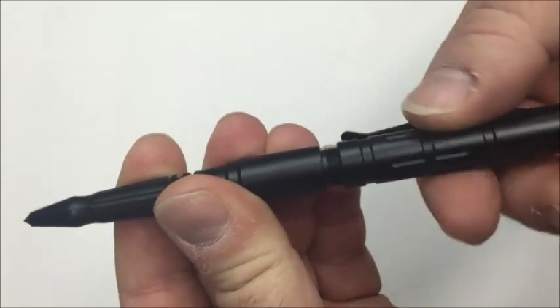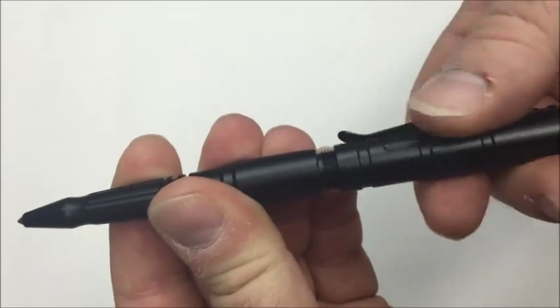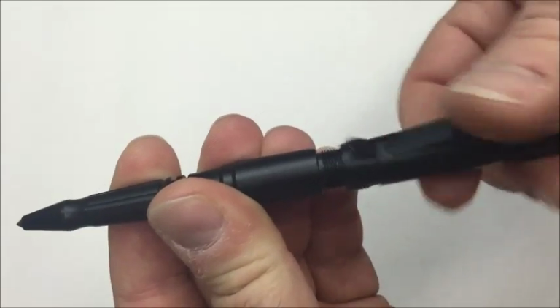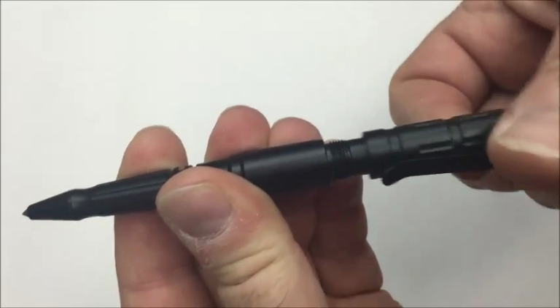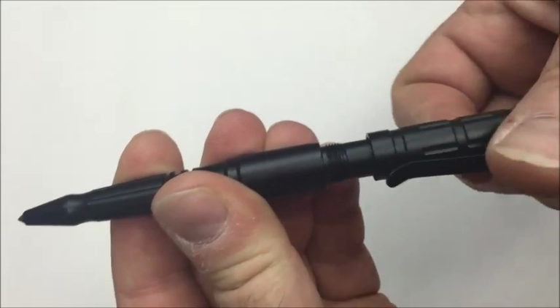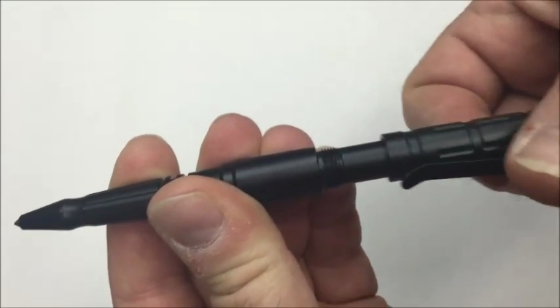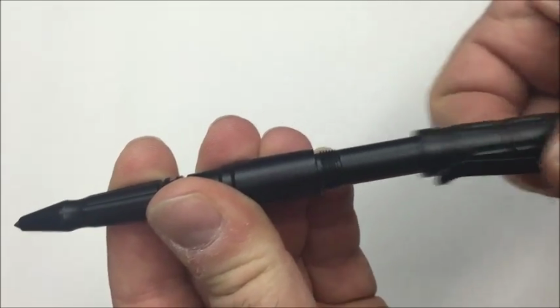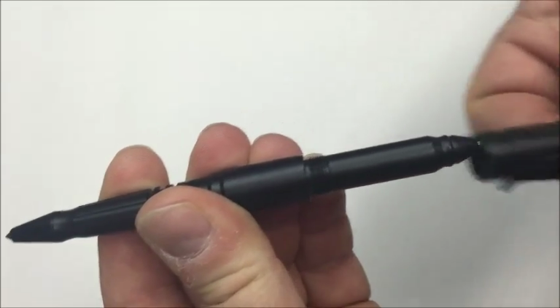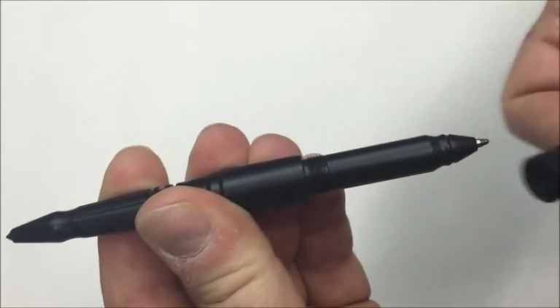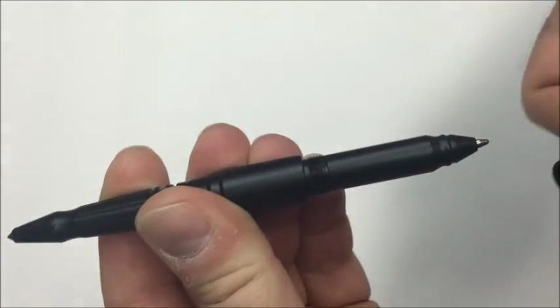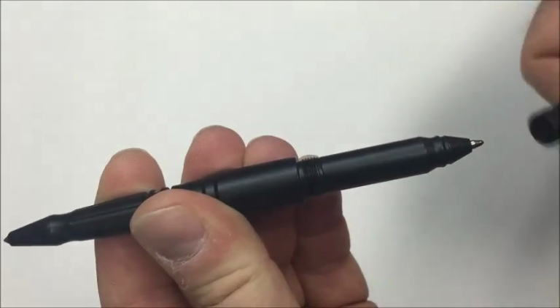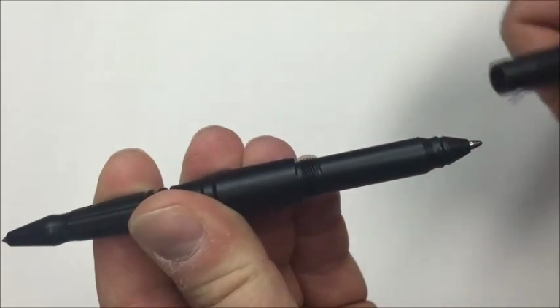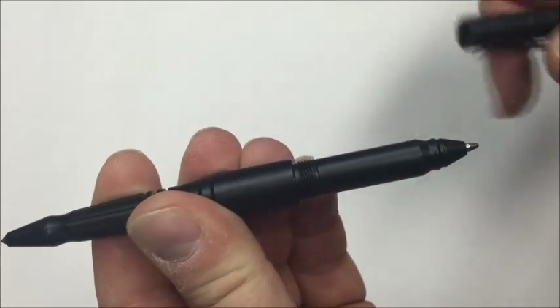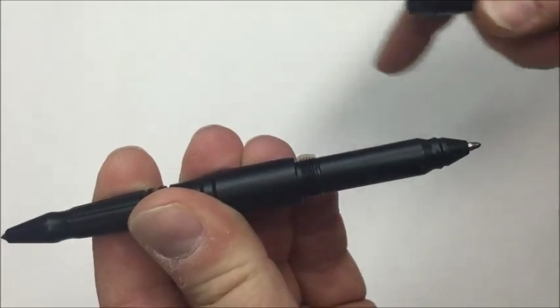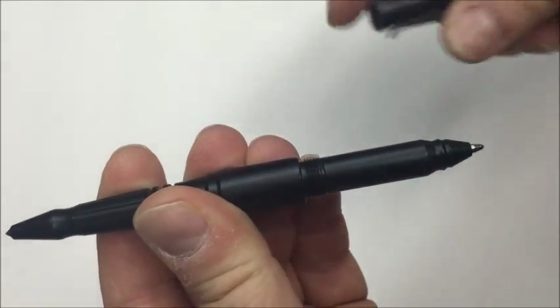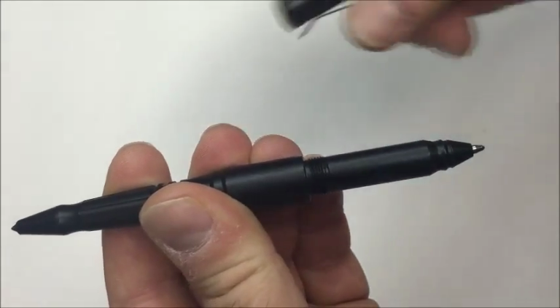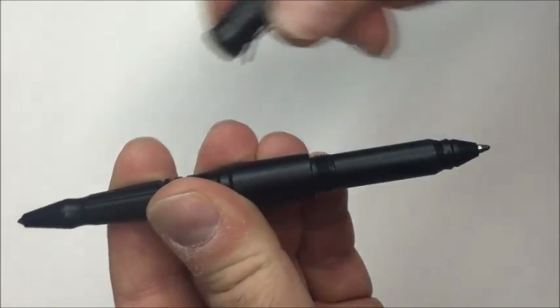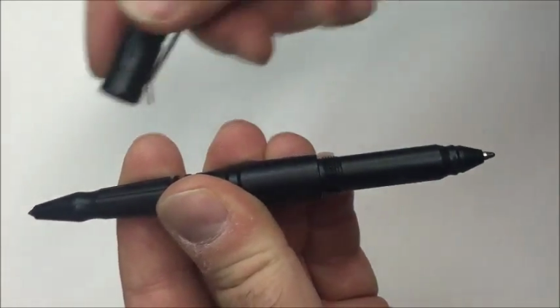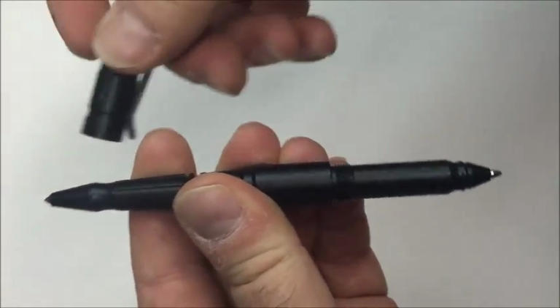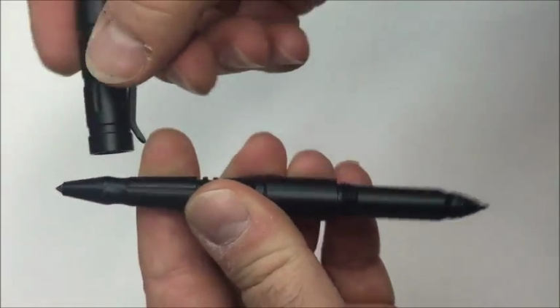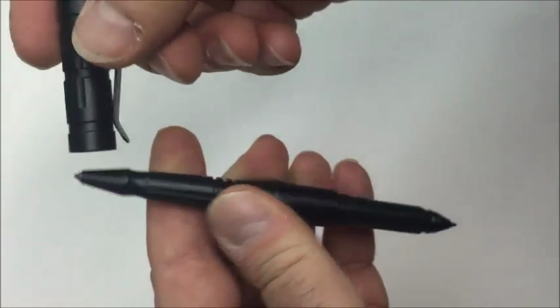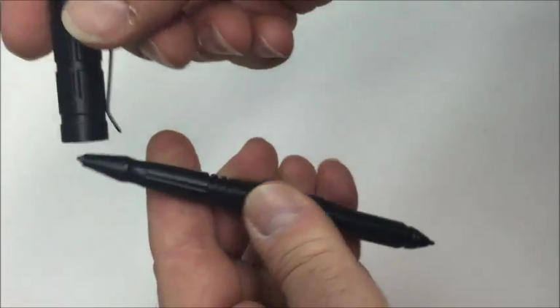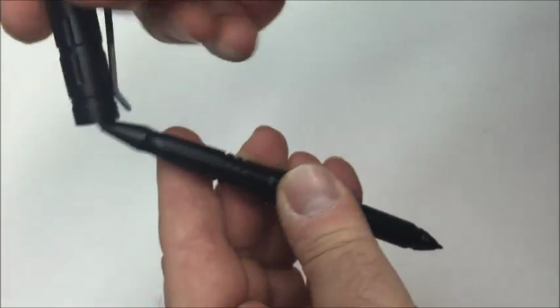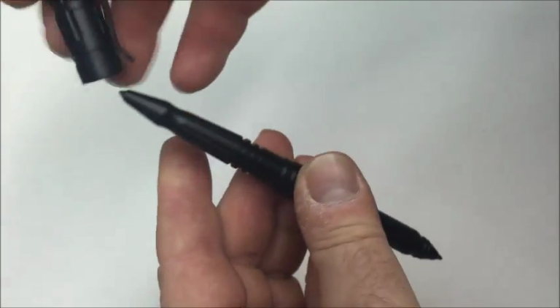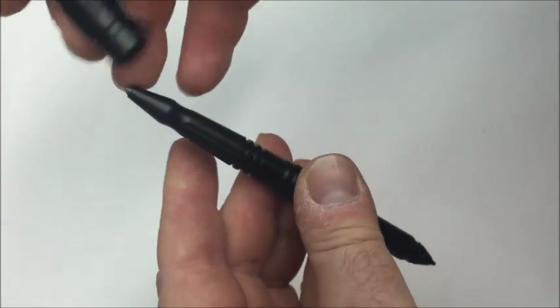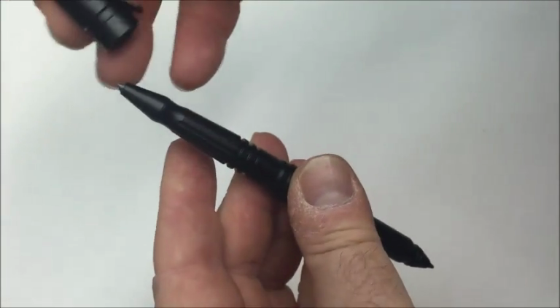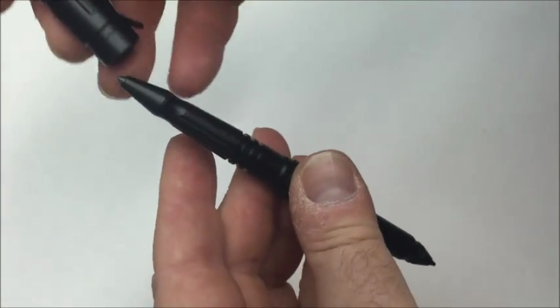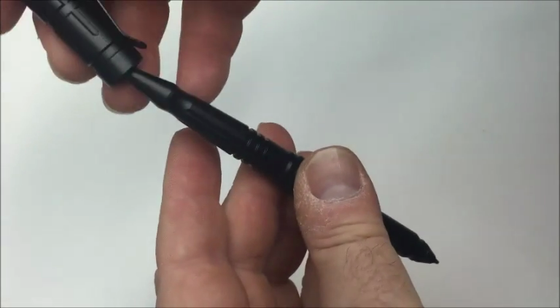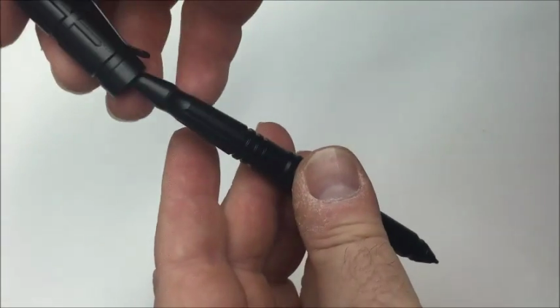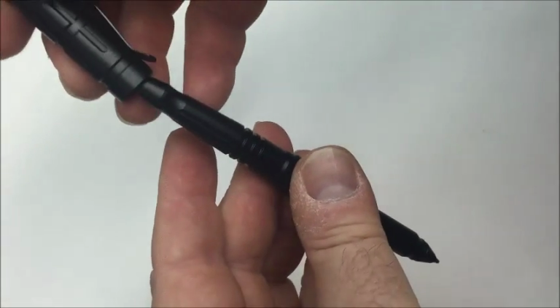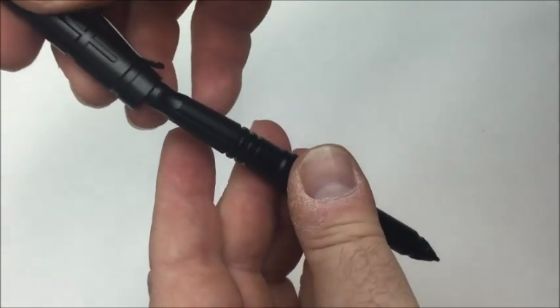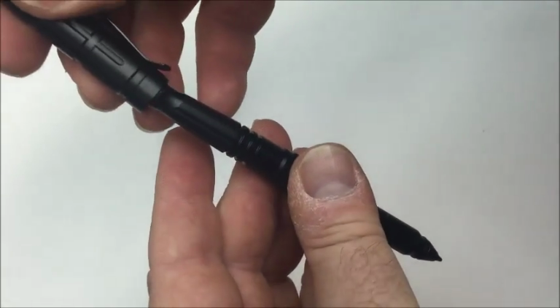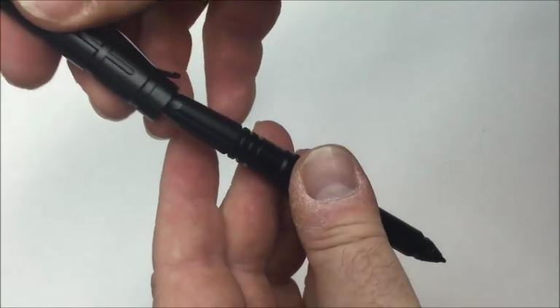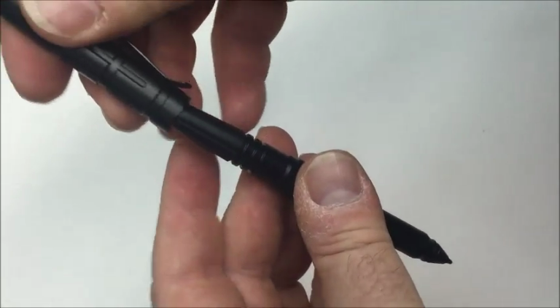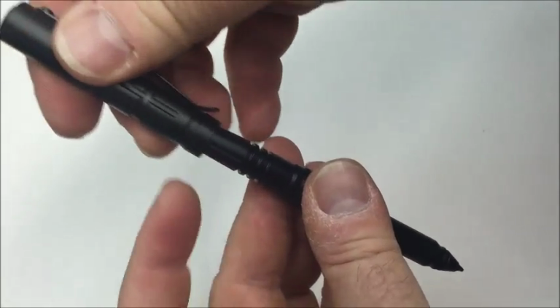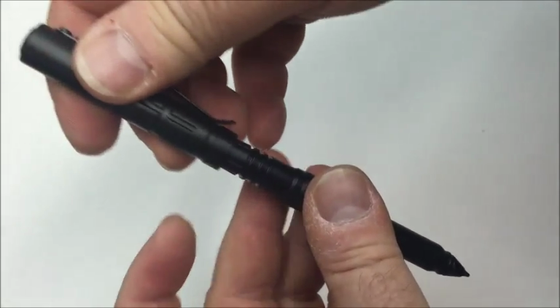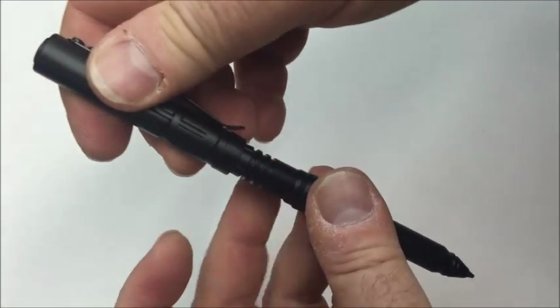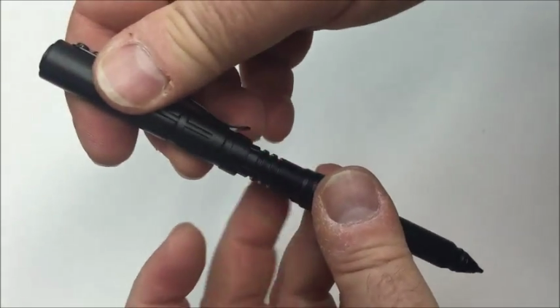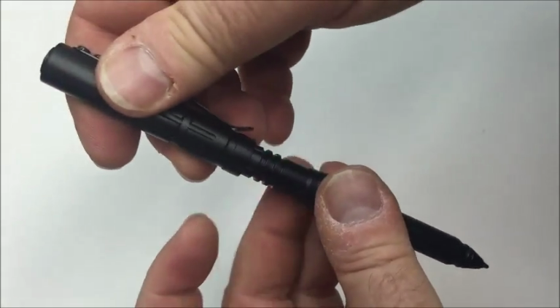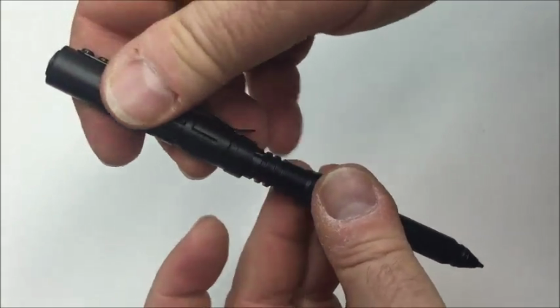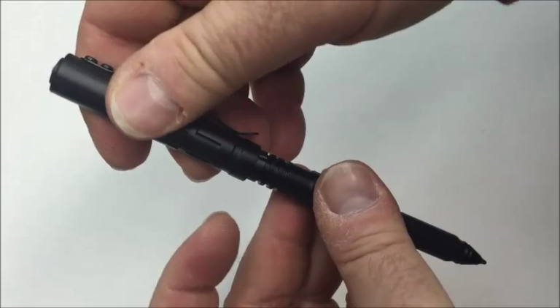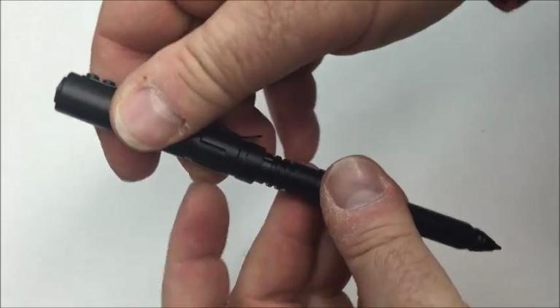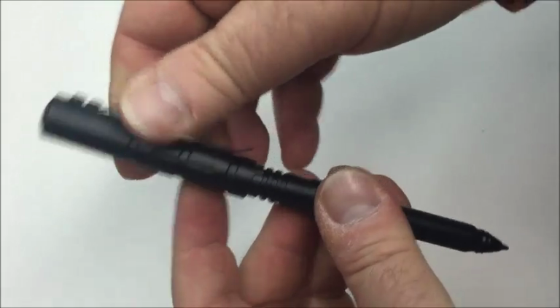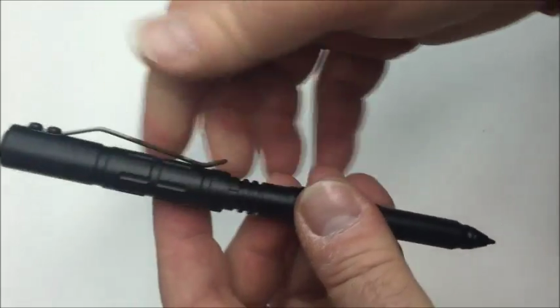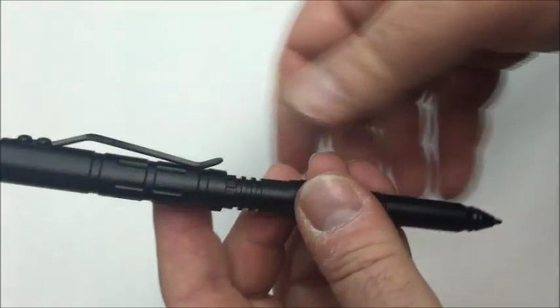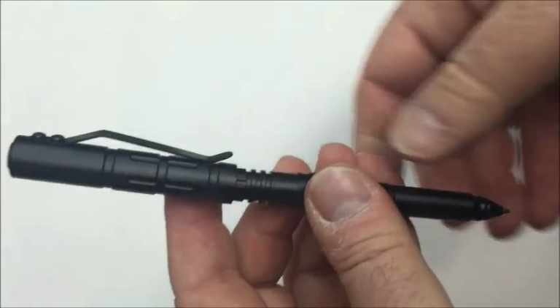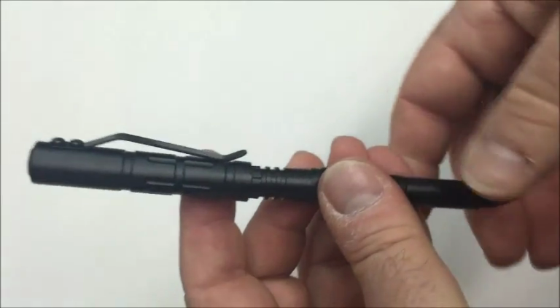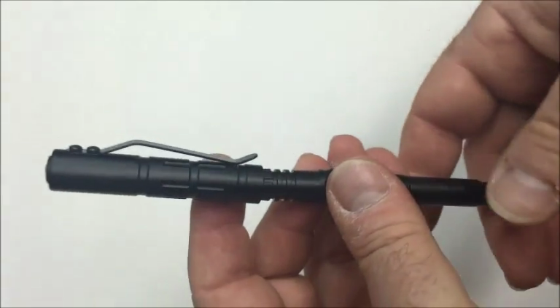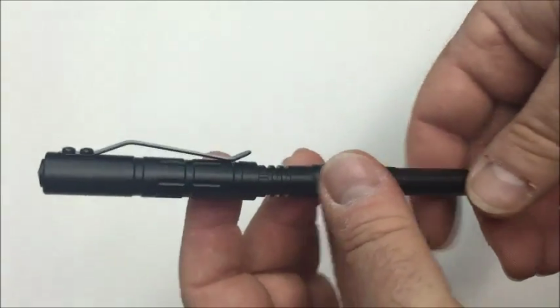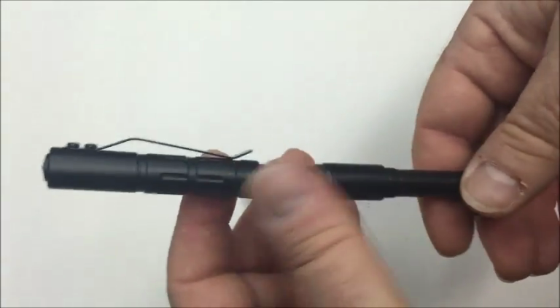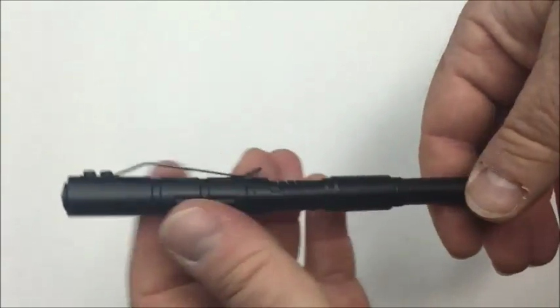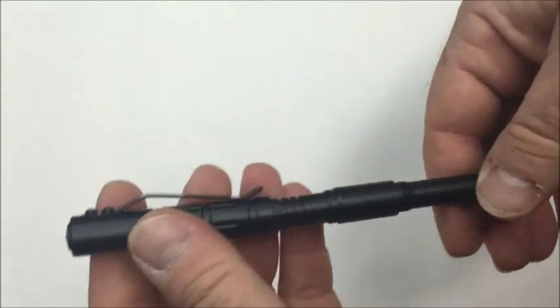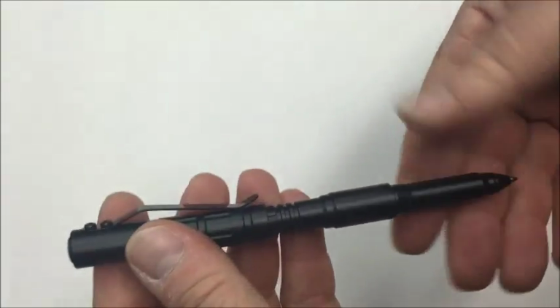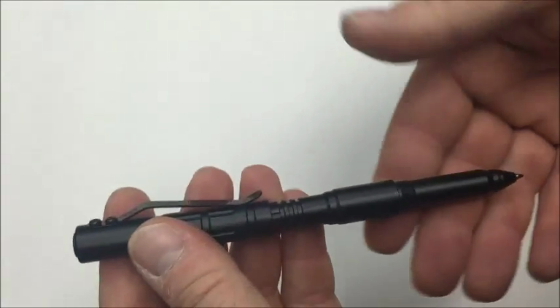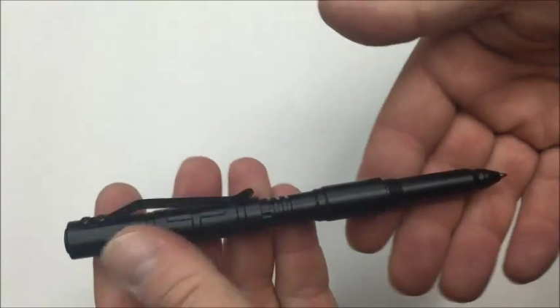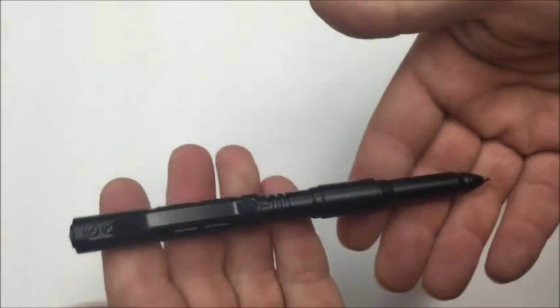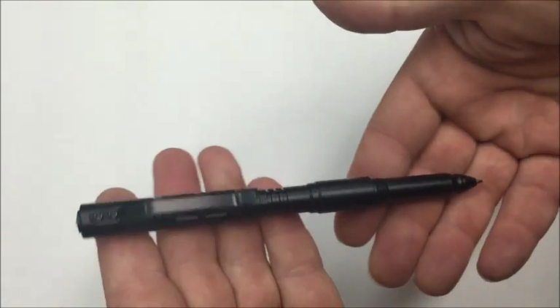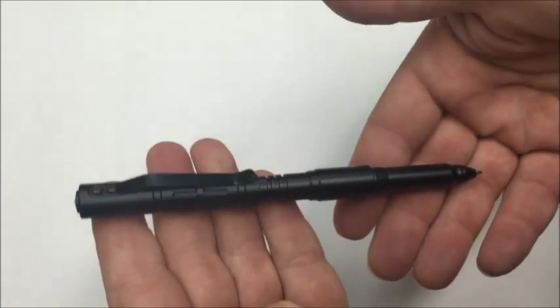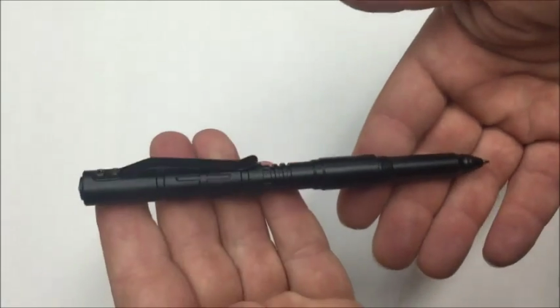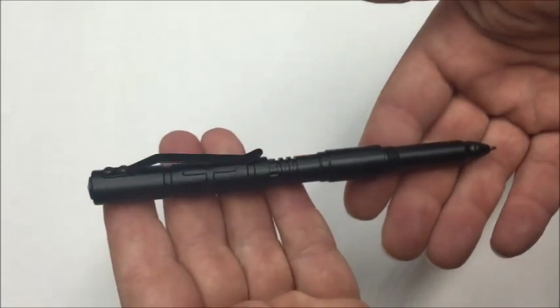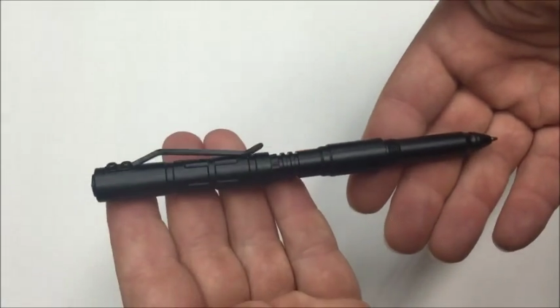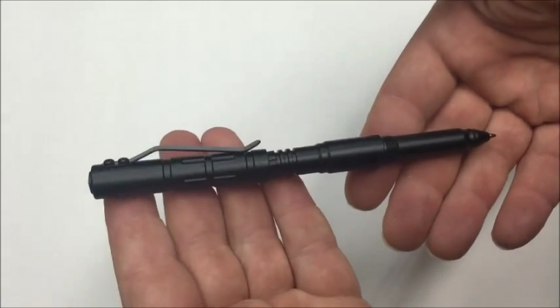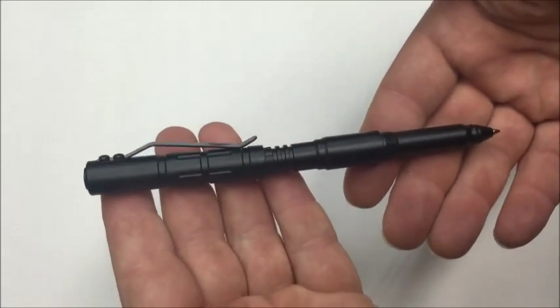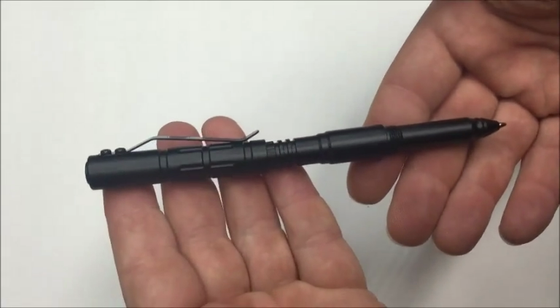For a limited time, I have worked a deal with the manufacturer to offer the Tactical Pen to my blog members for shipping and handling only.